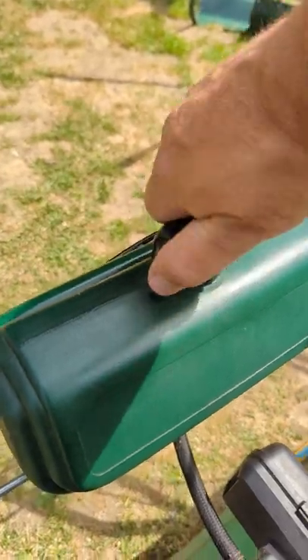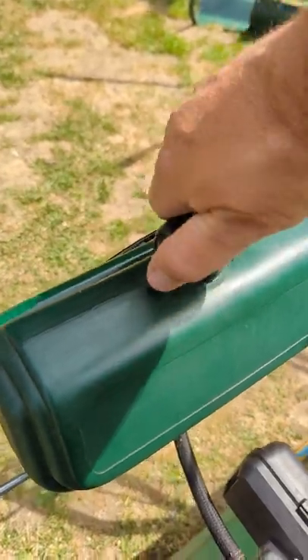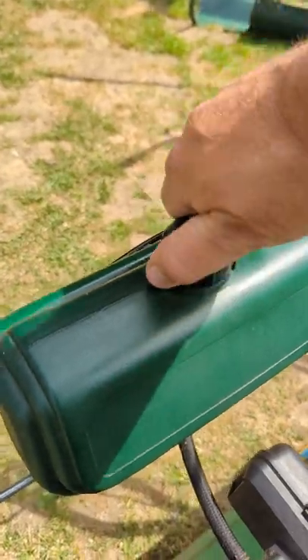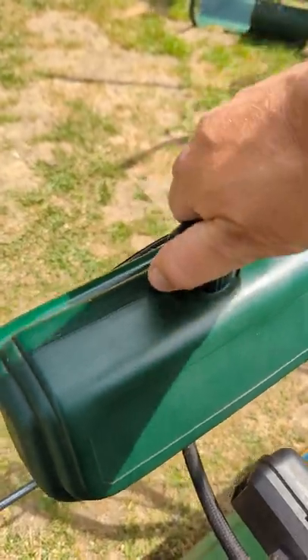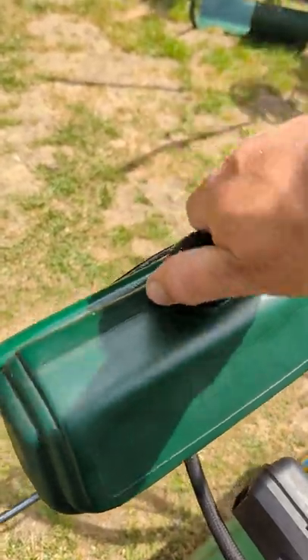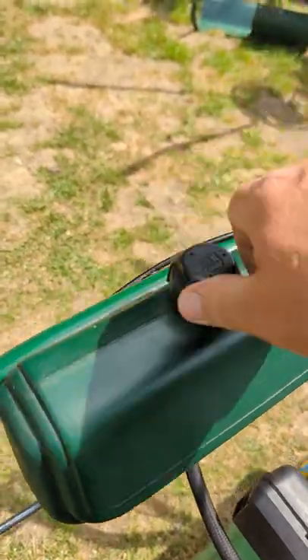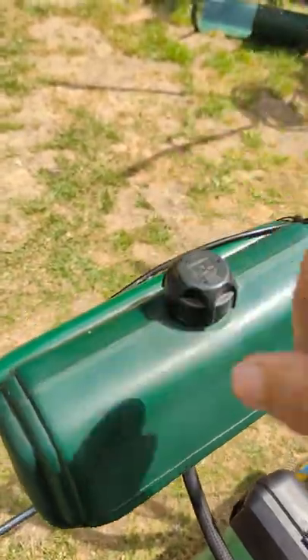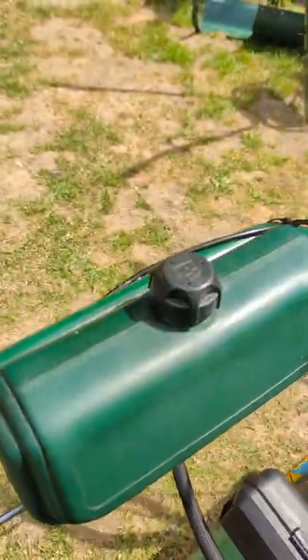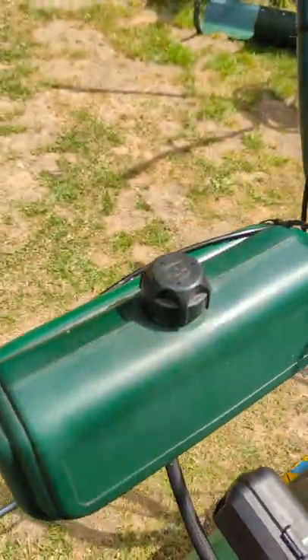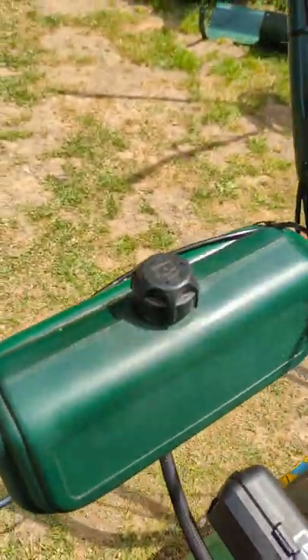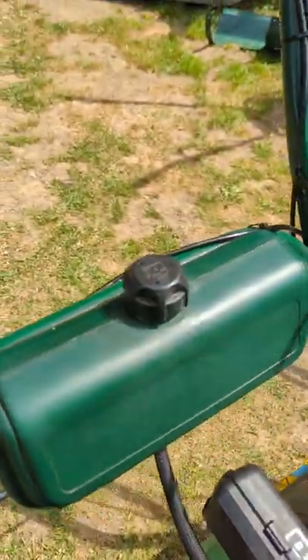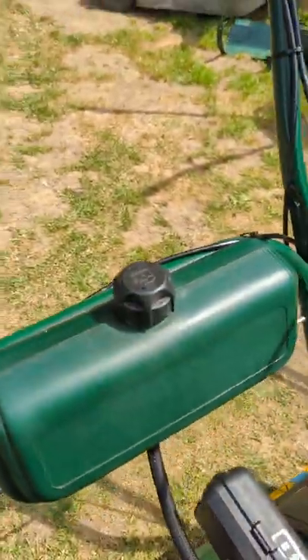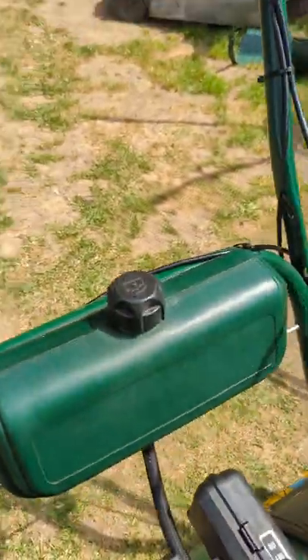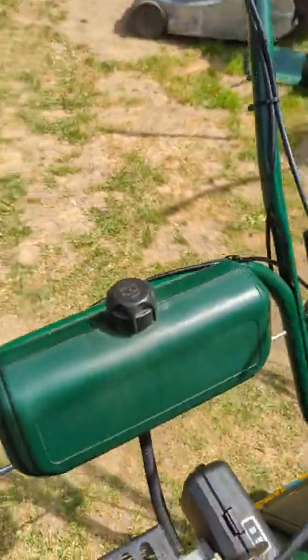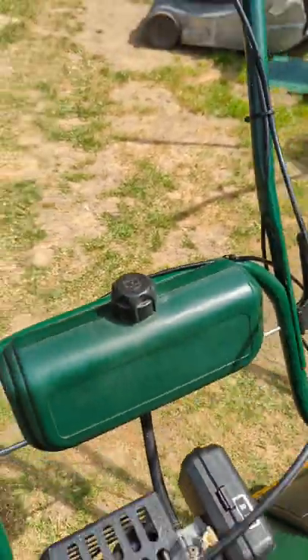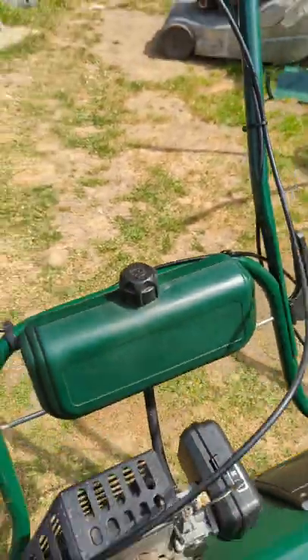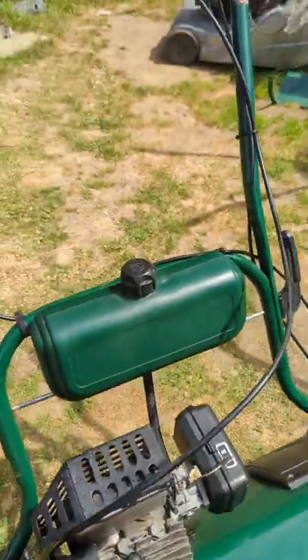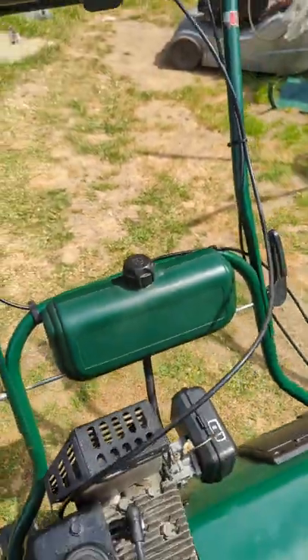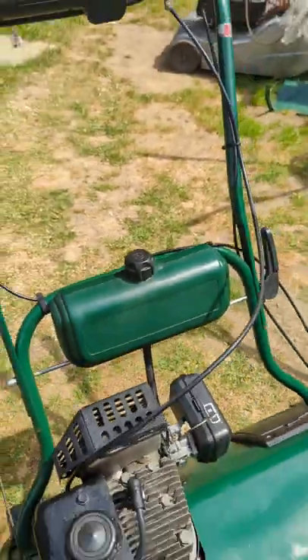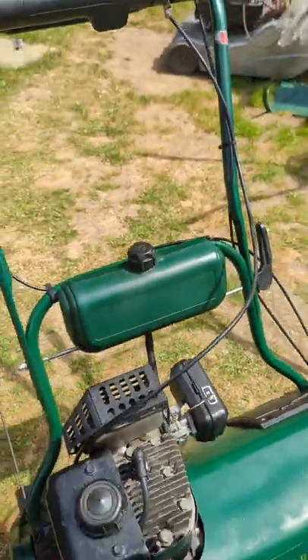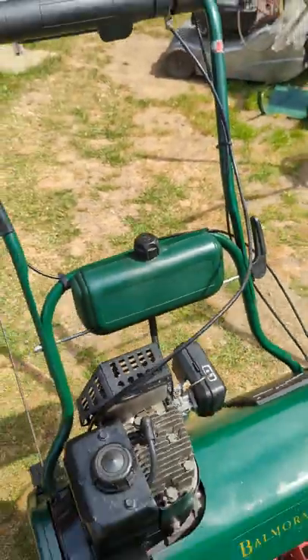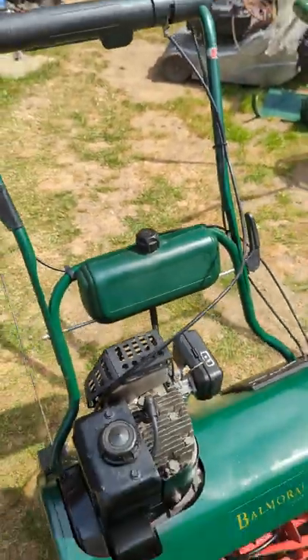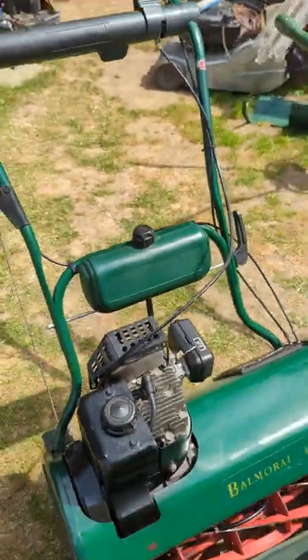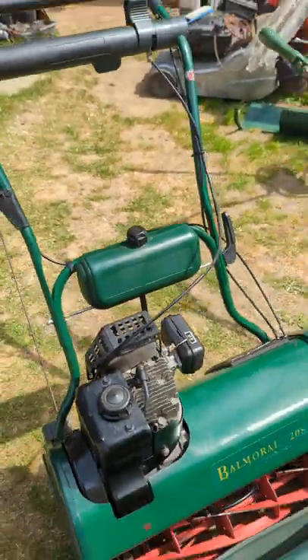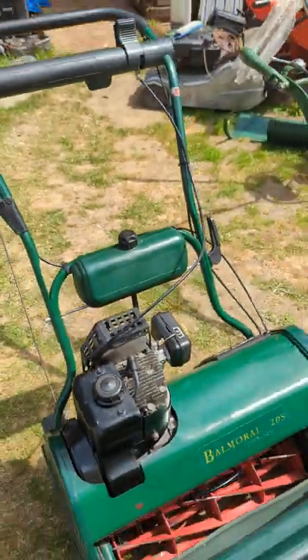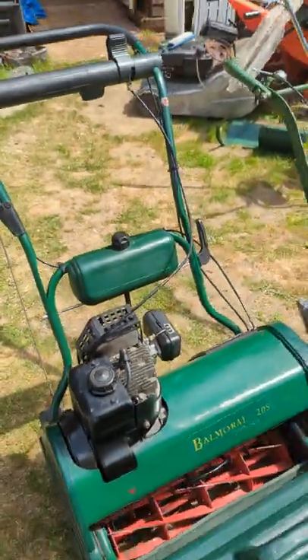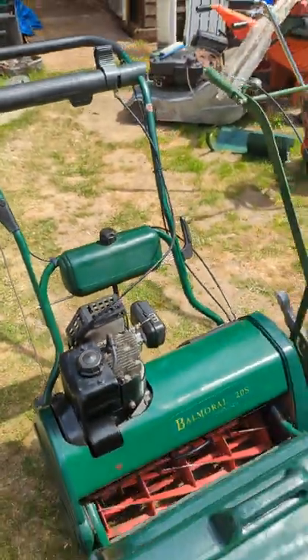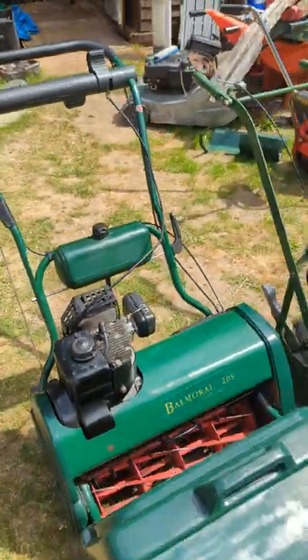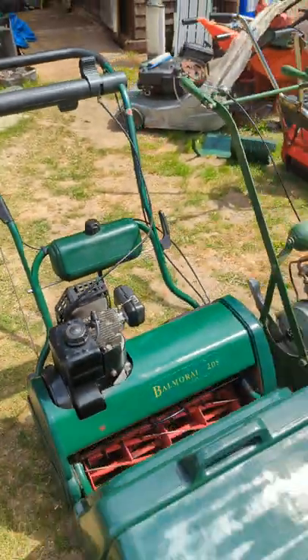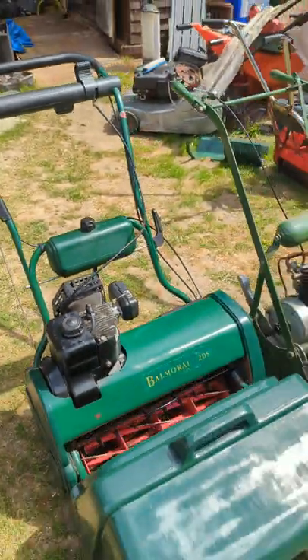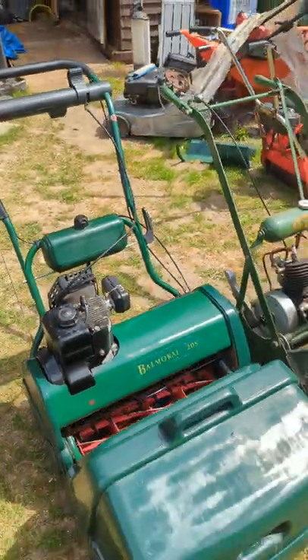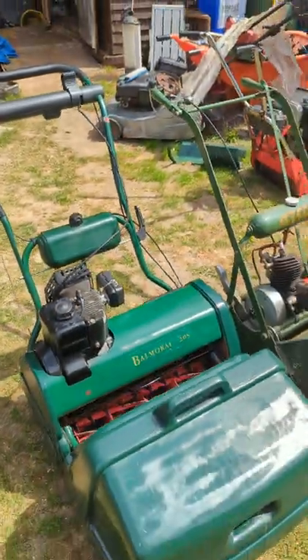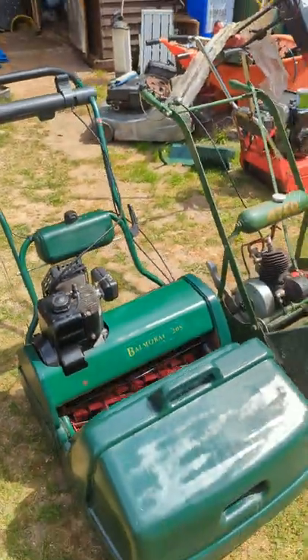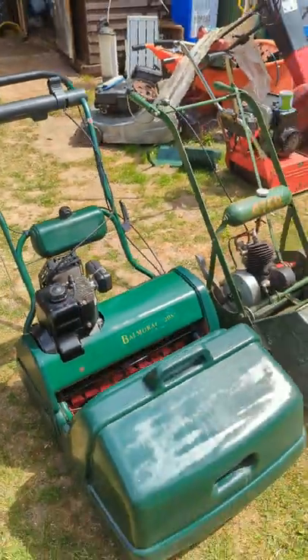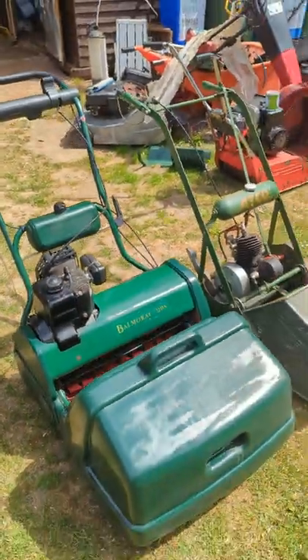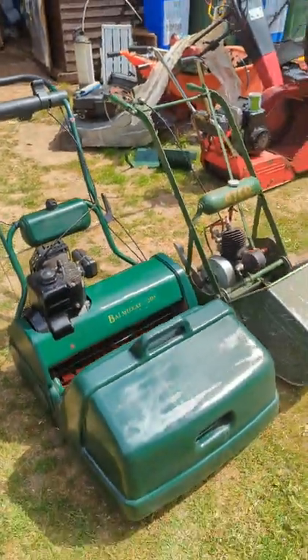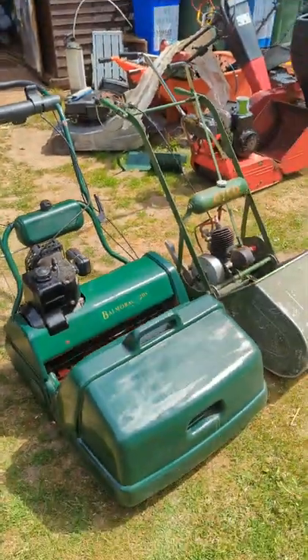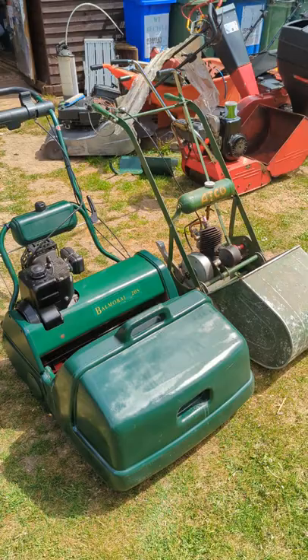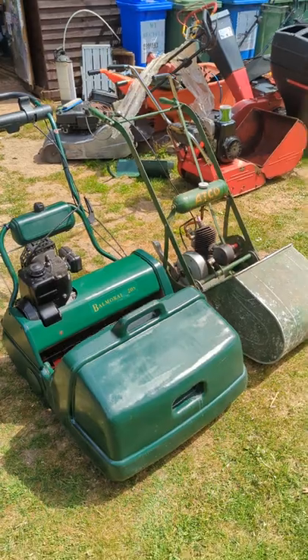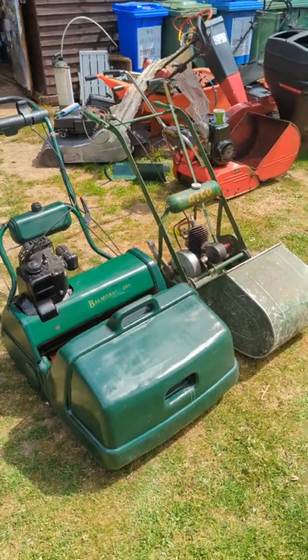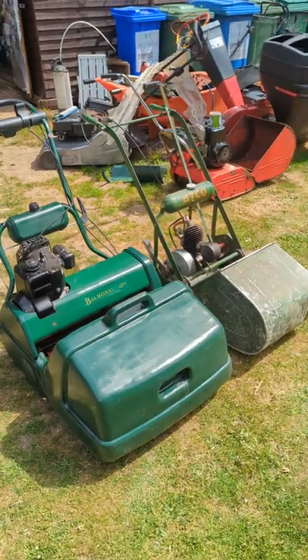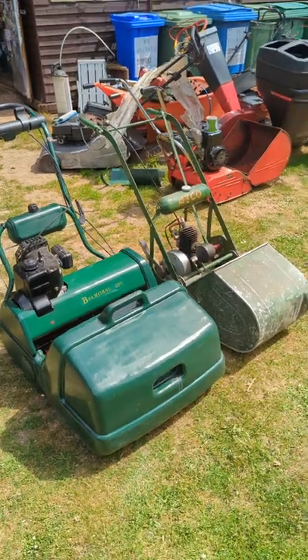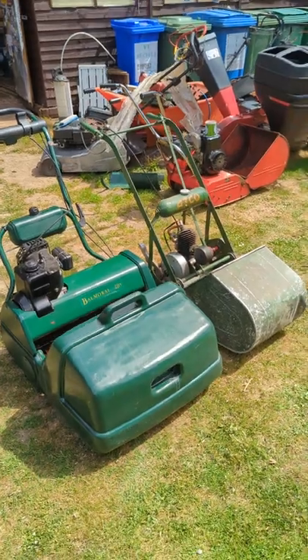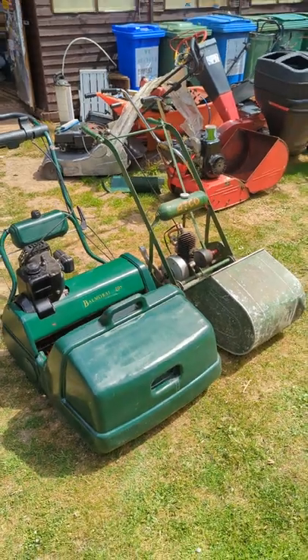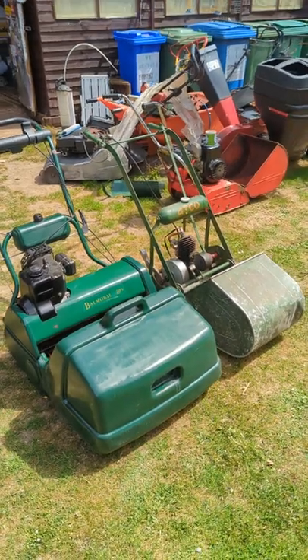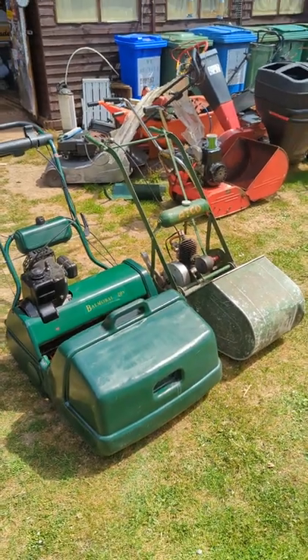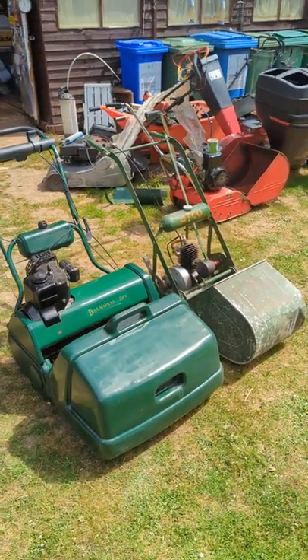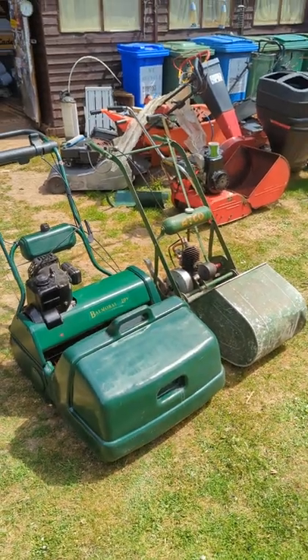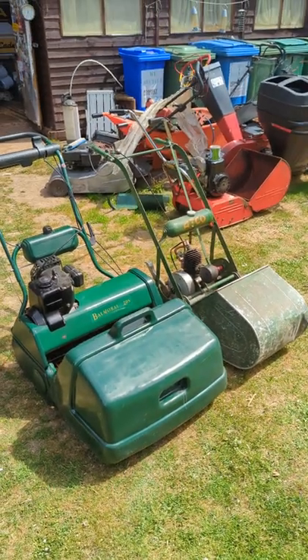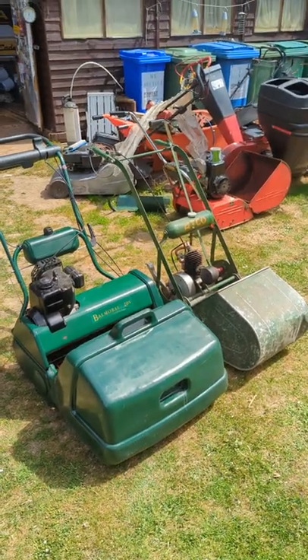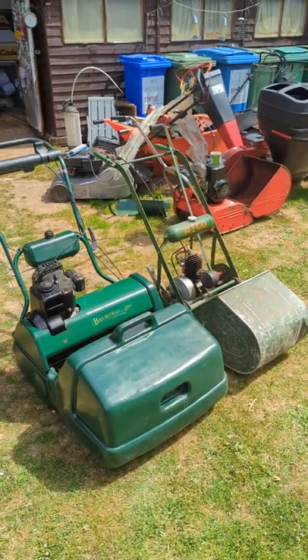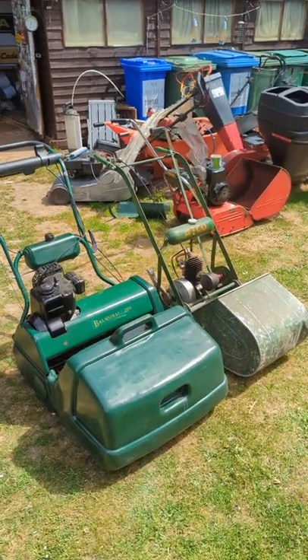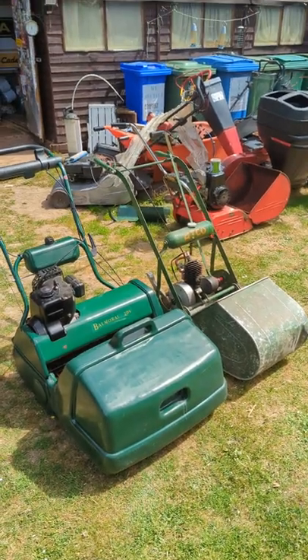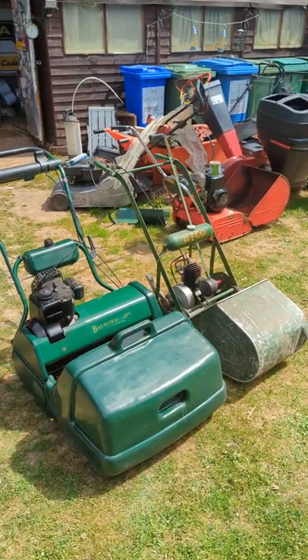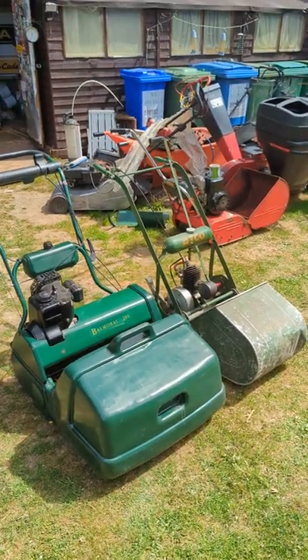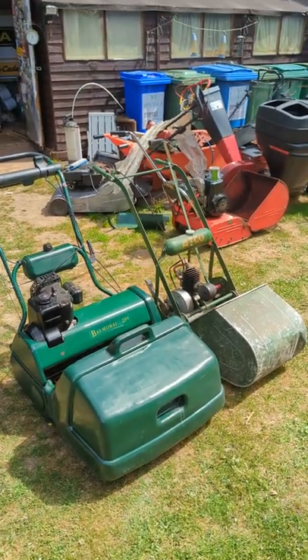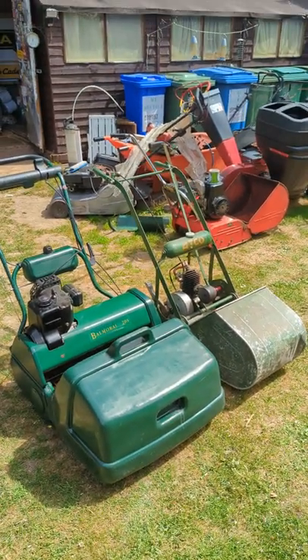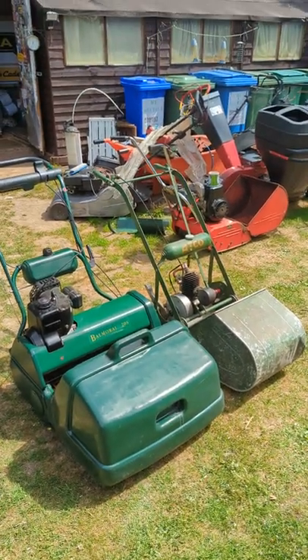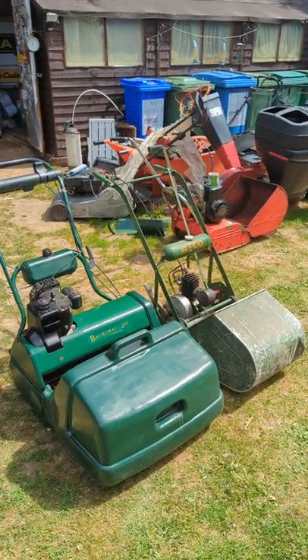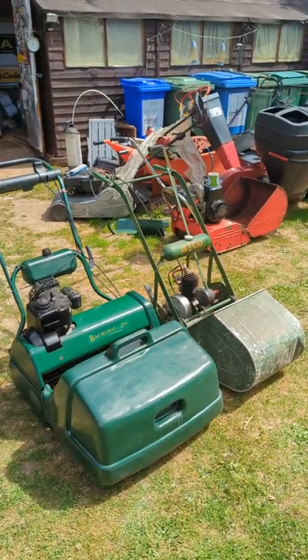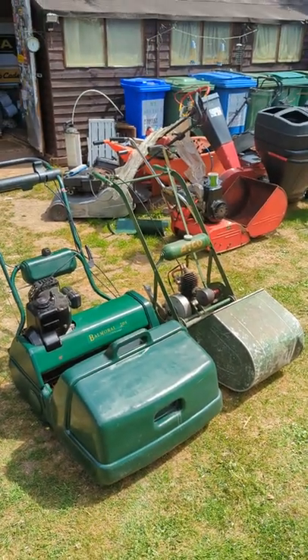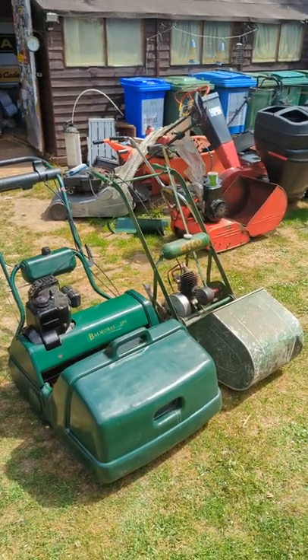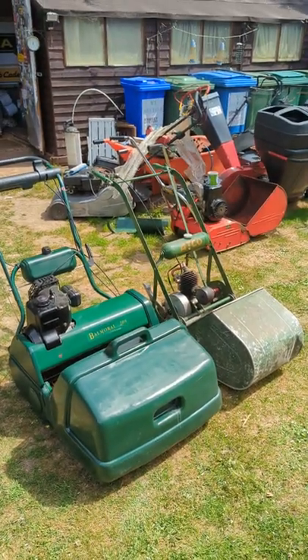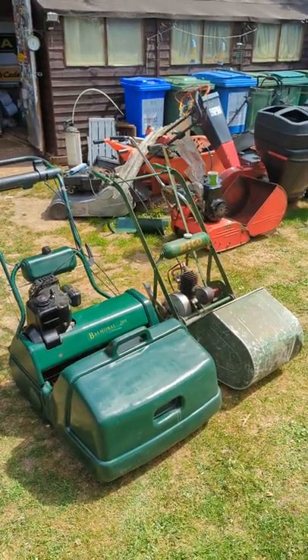They fit absolutely brilliantly and they look good too. So there's a quick little fix for your cylinder mower leaky fuel cap.